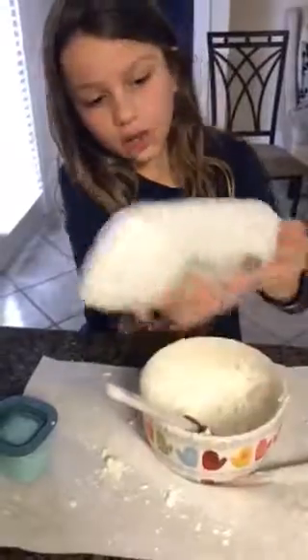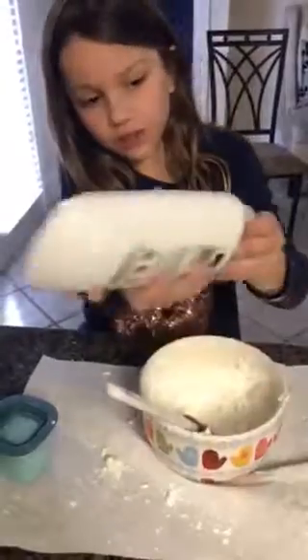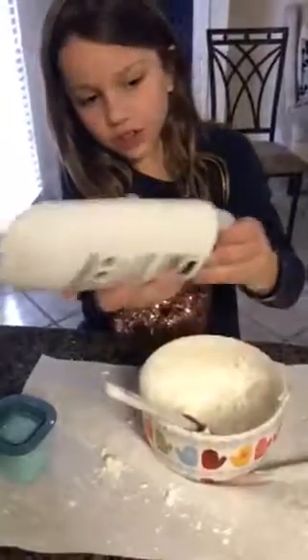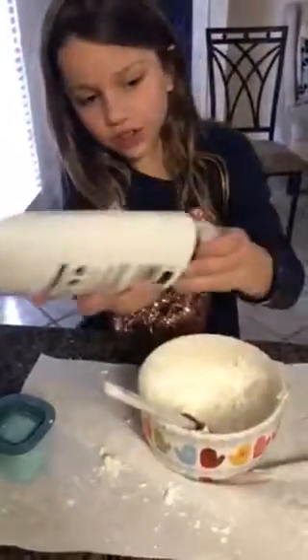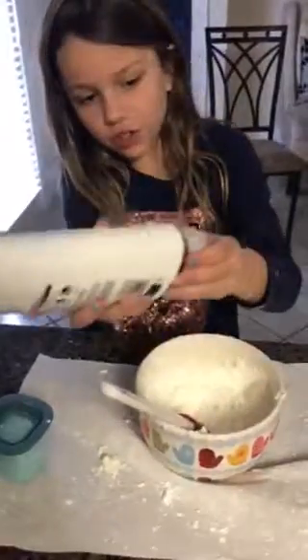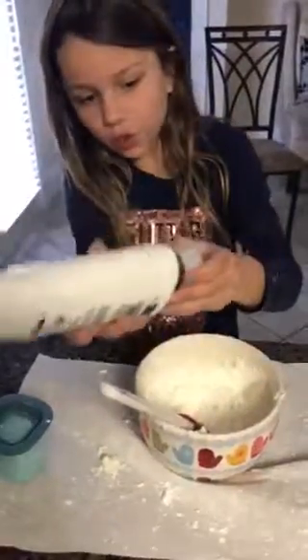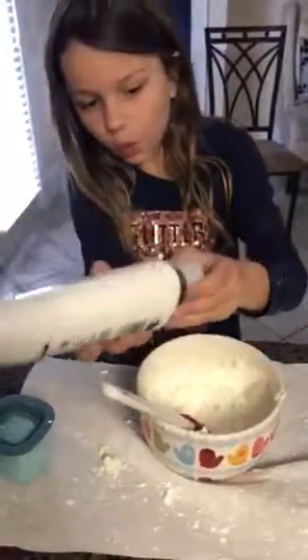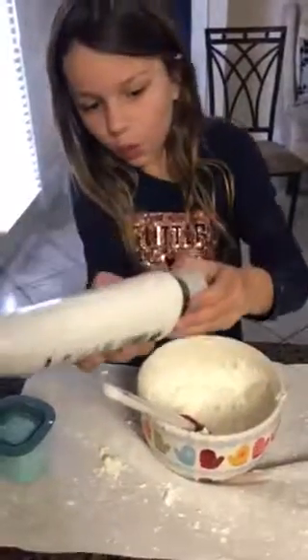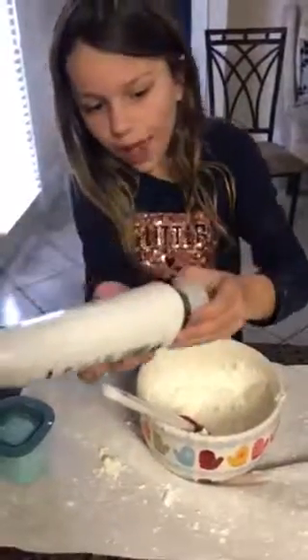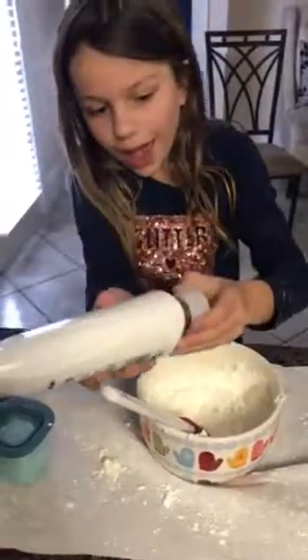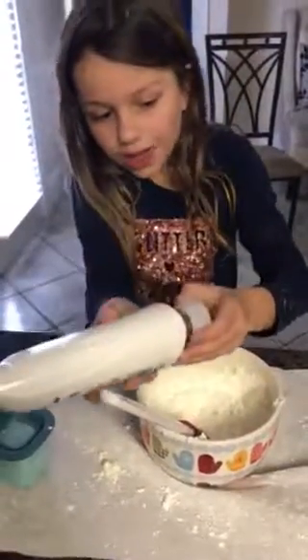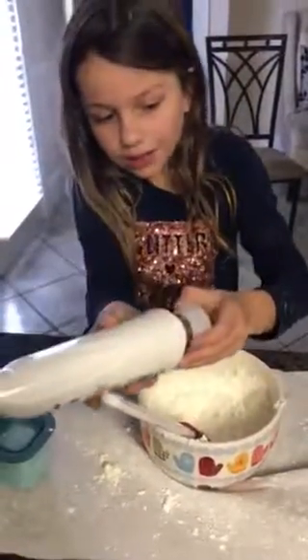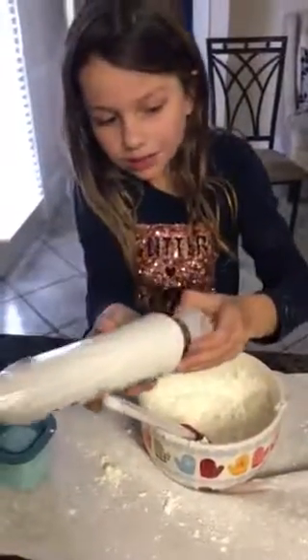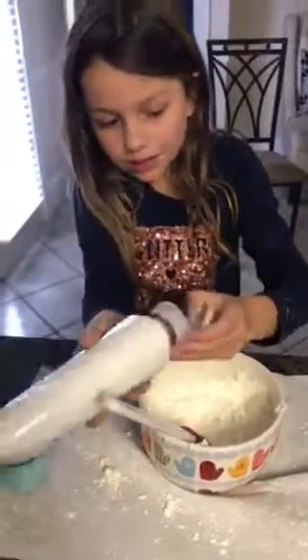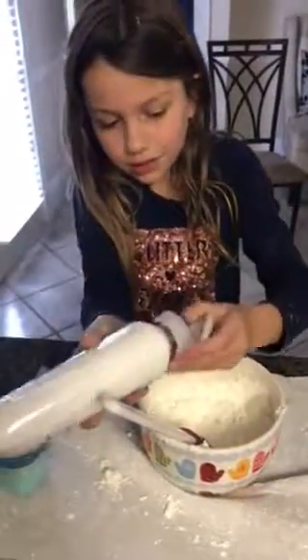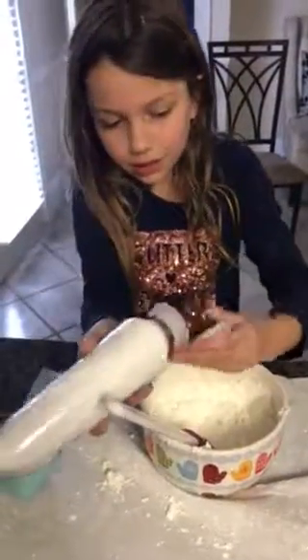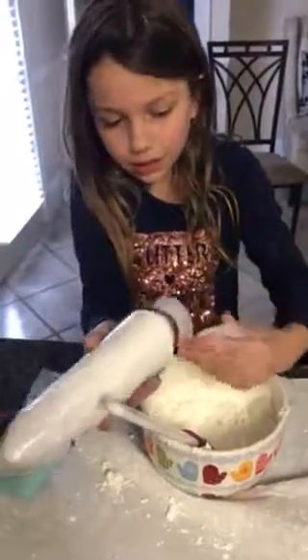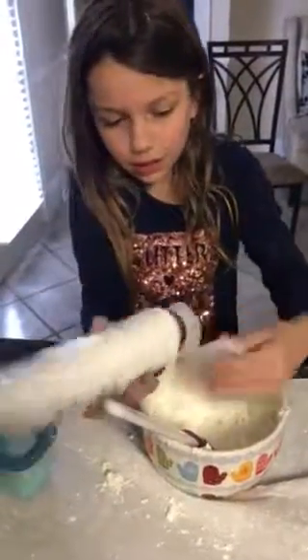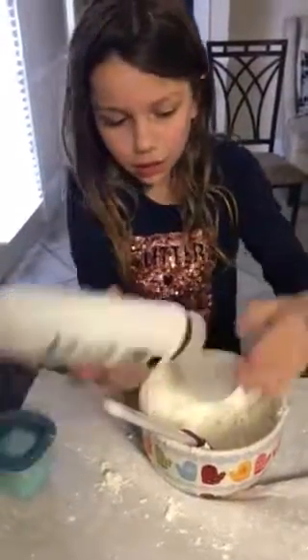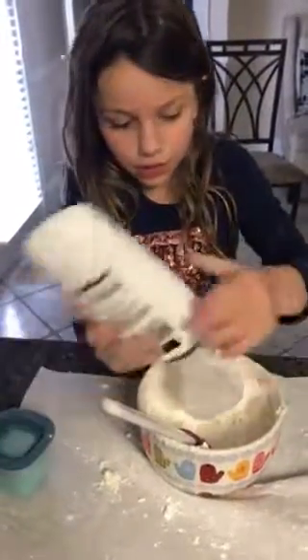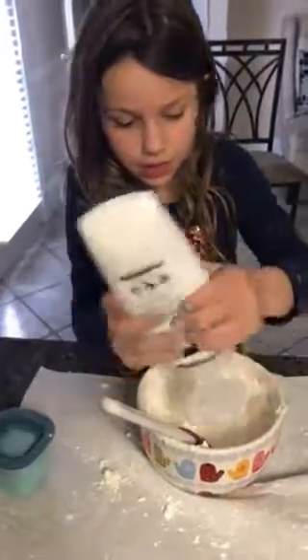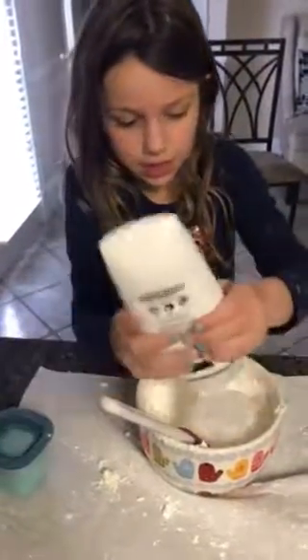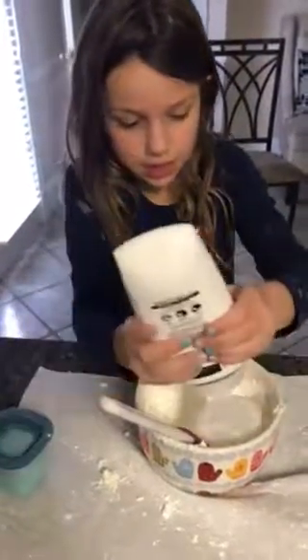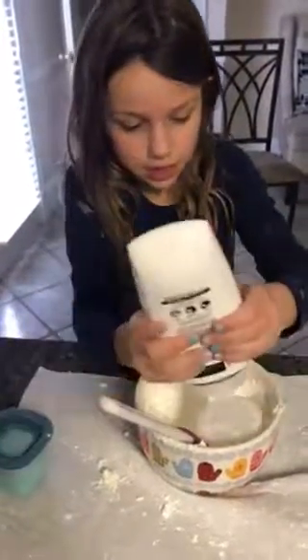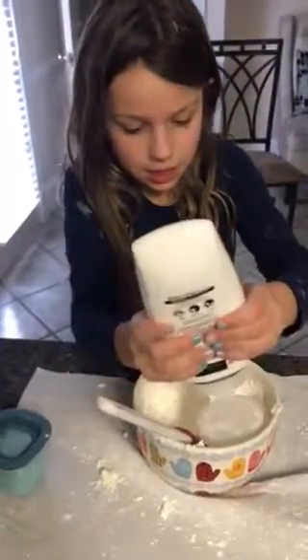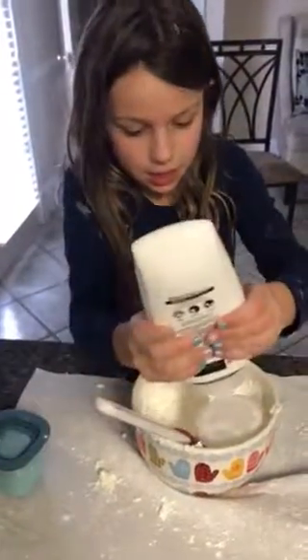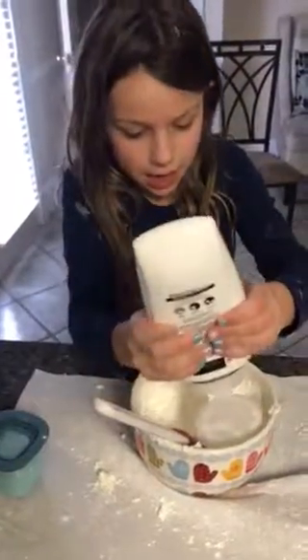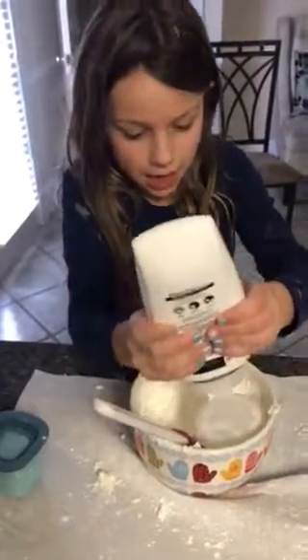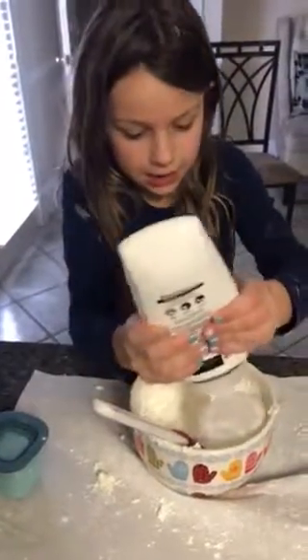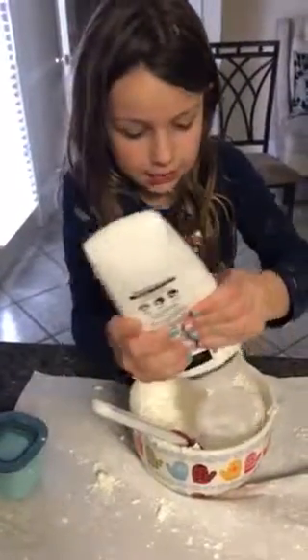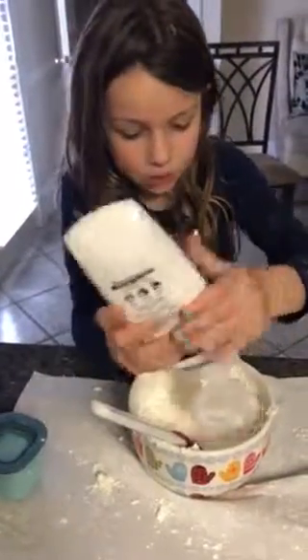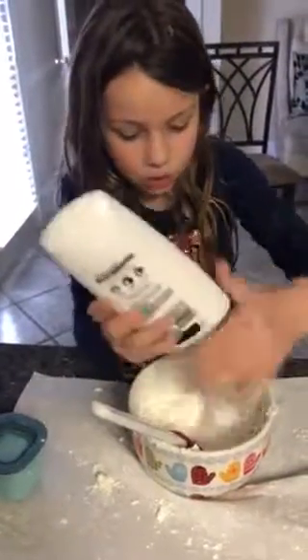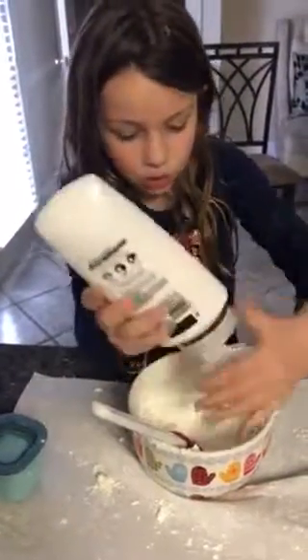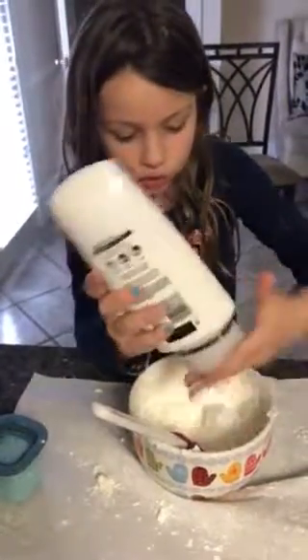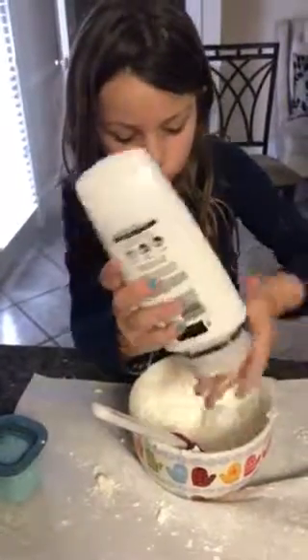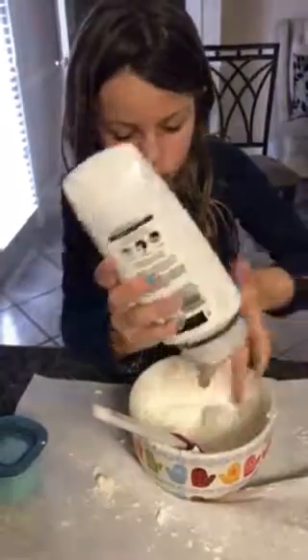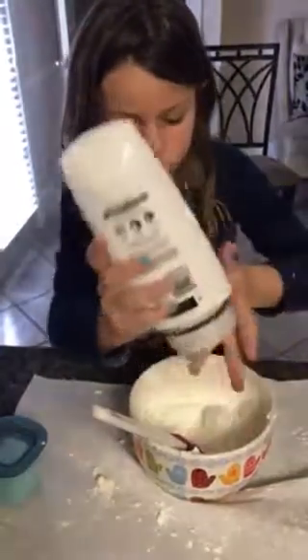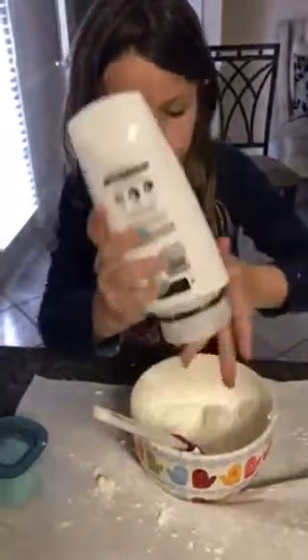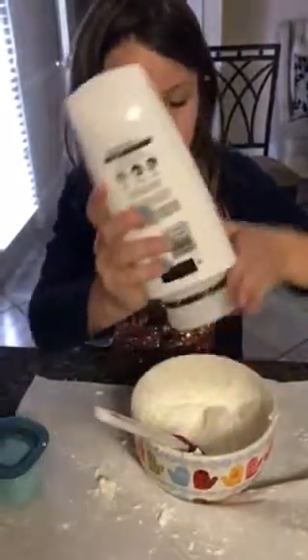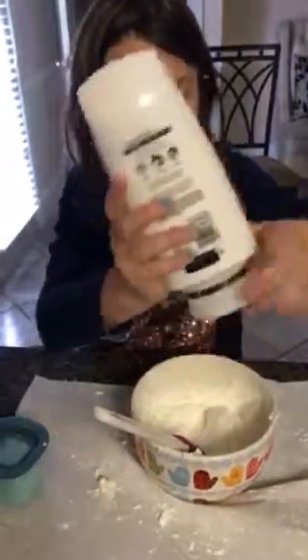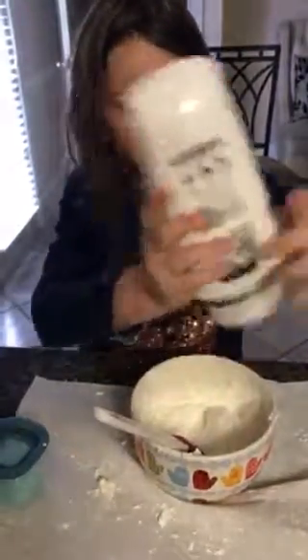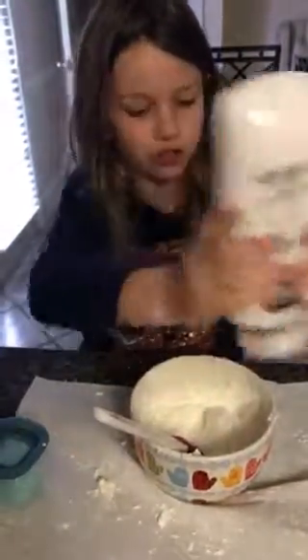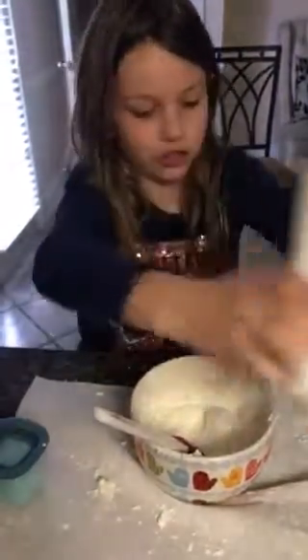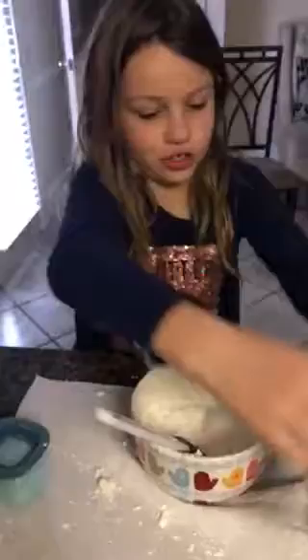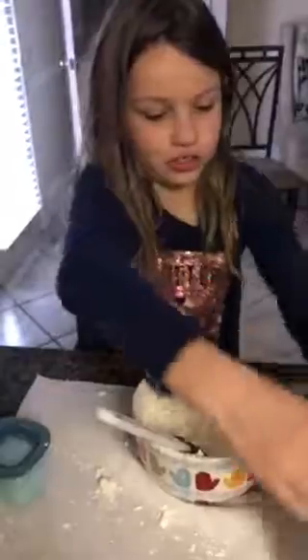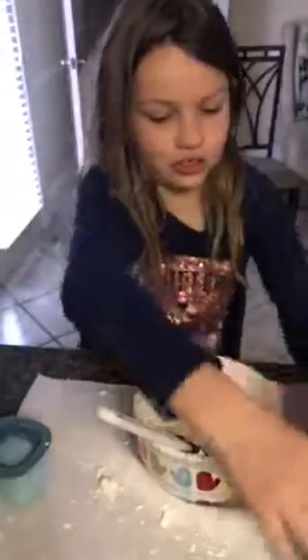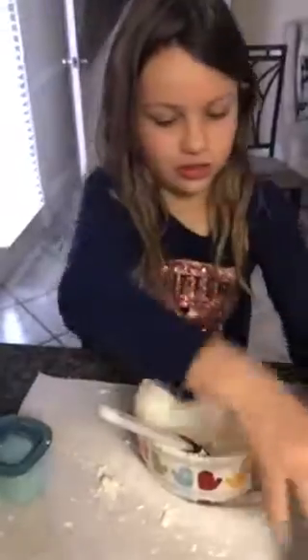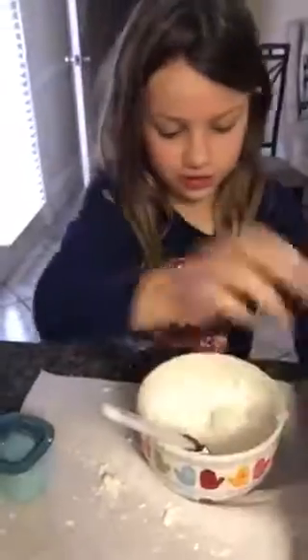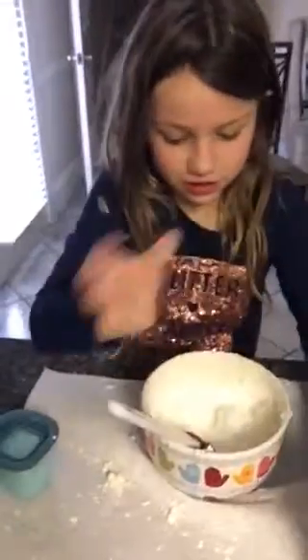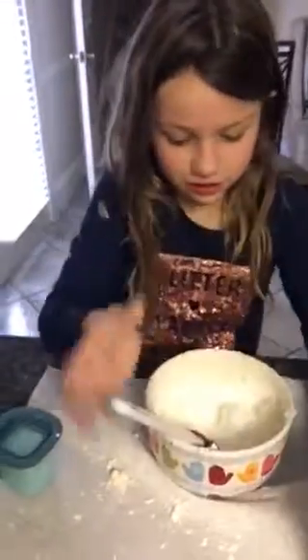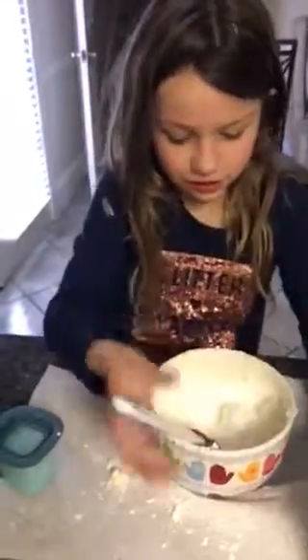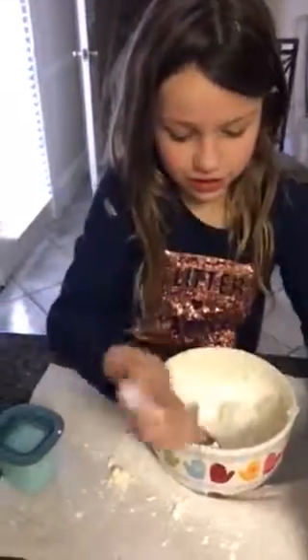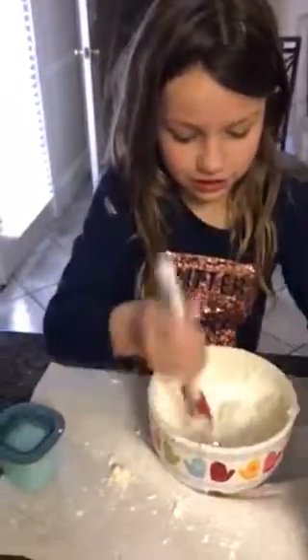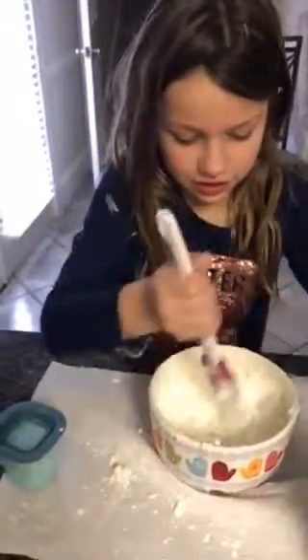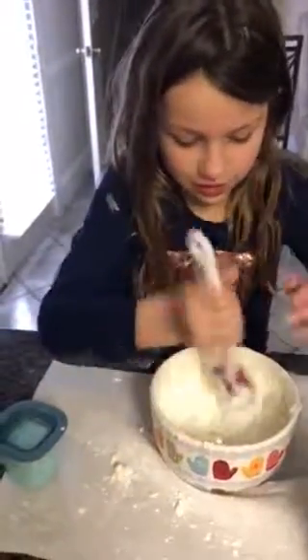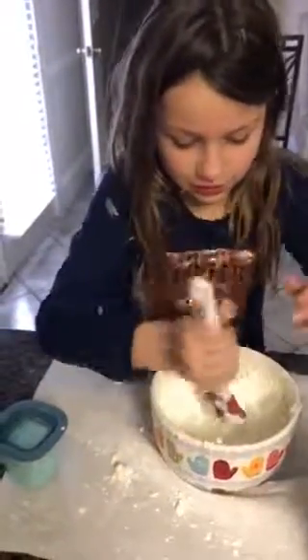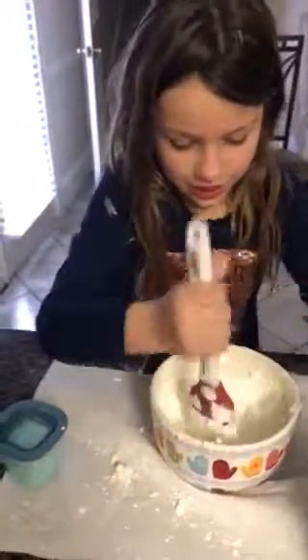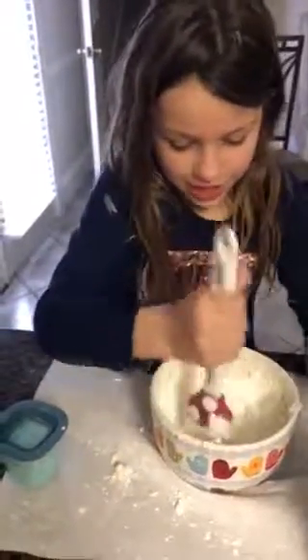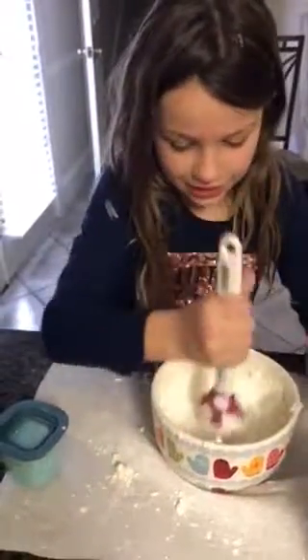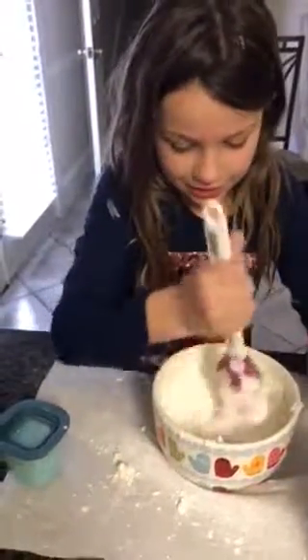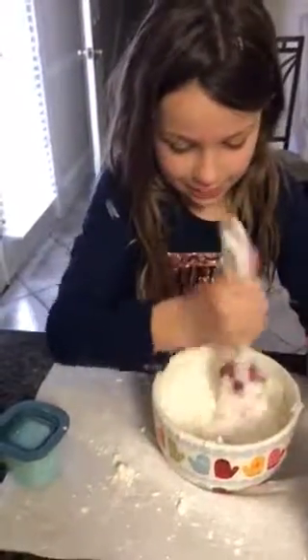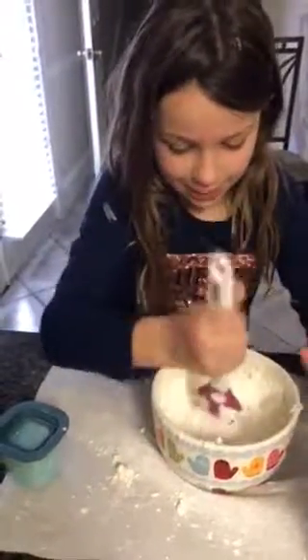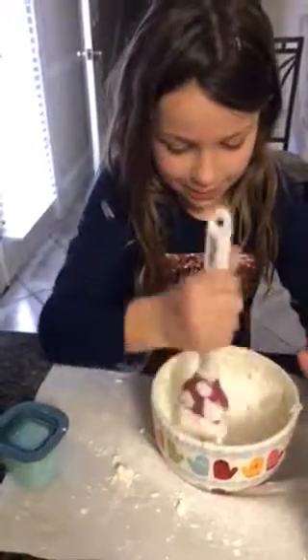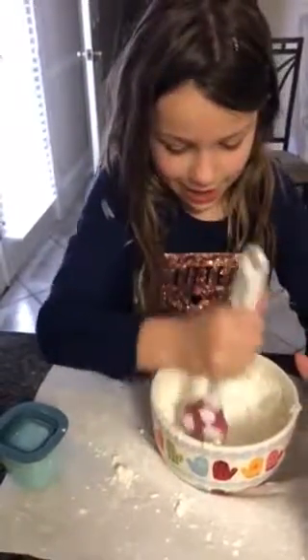If it's too wet and liquidy, add some more cornstarch. So let's do this, baby.